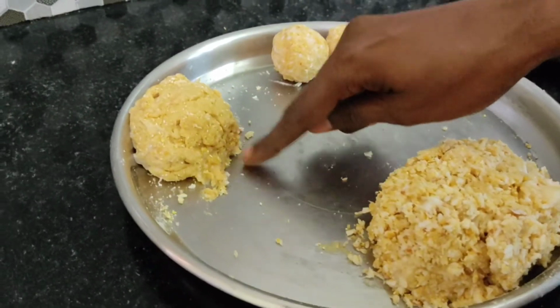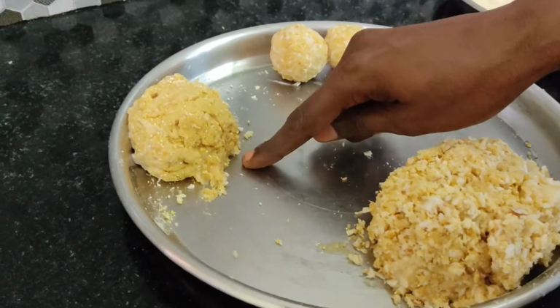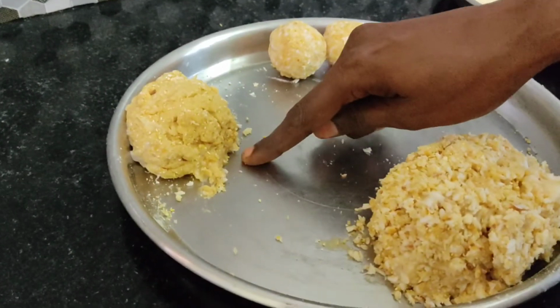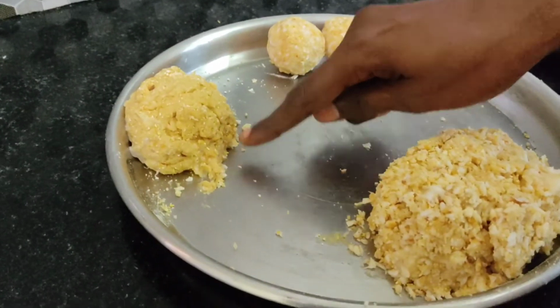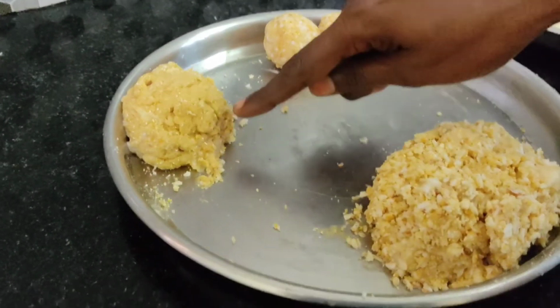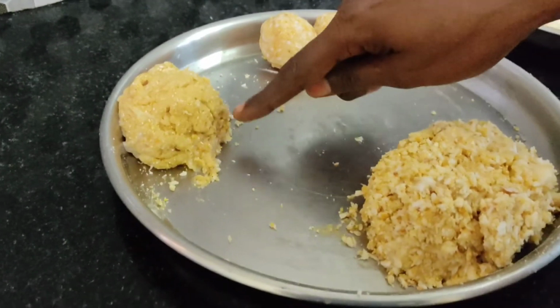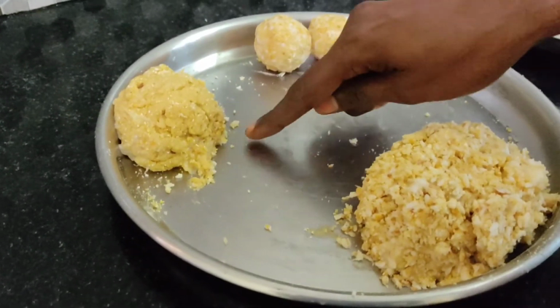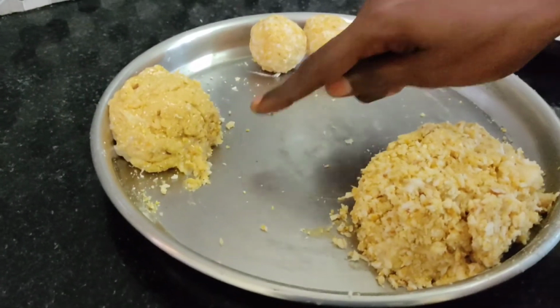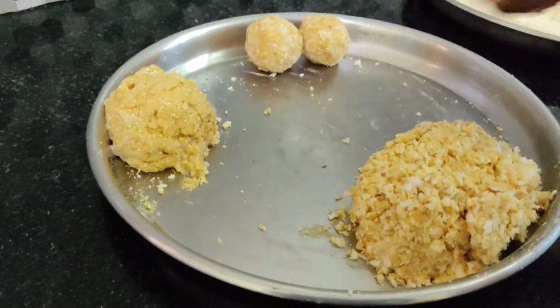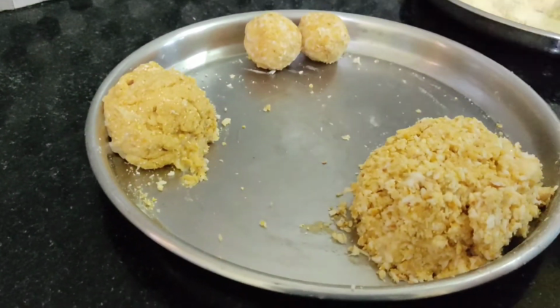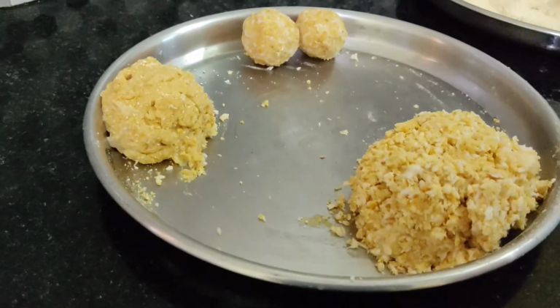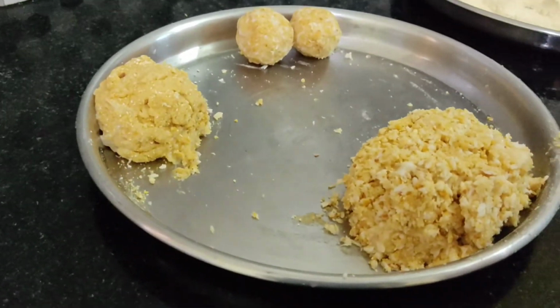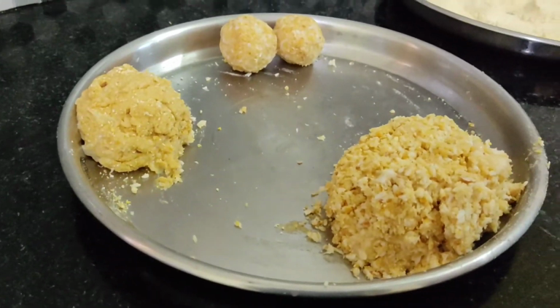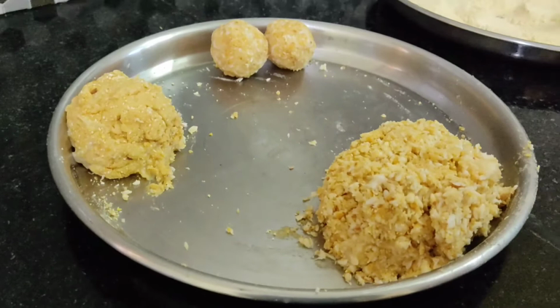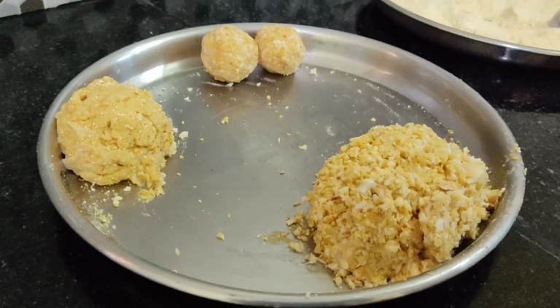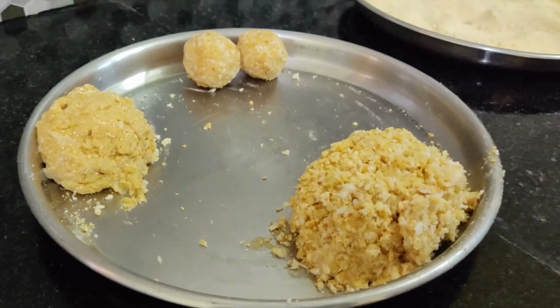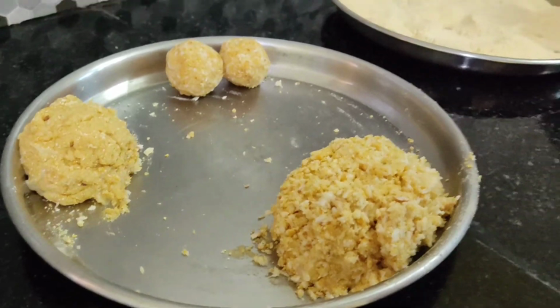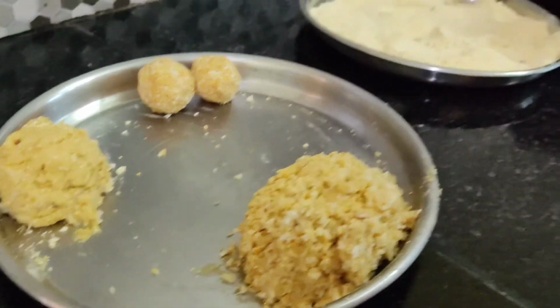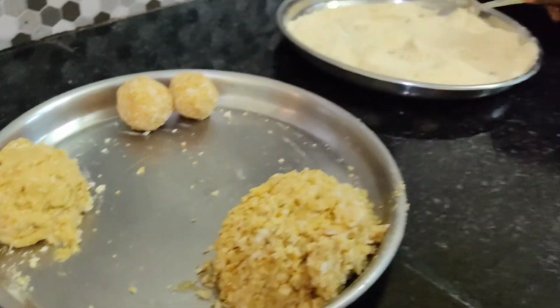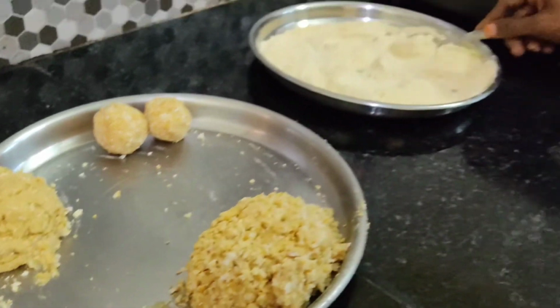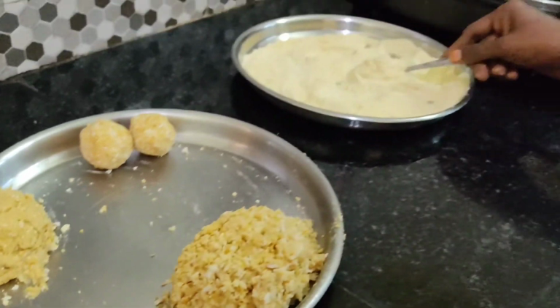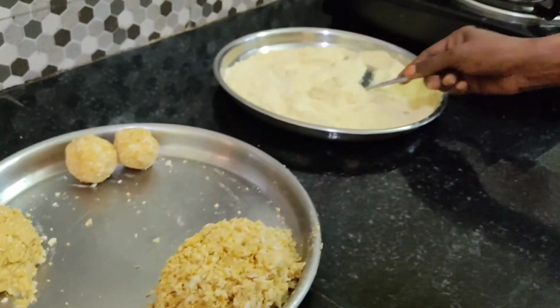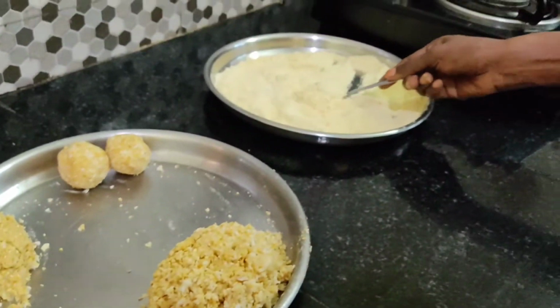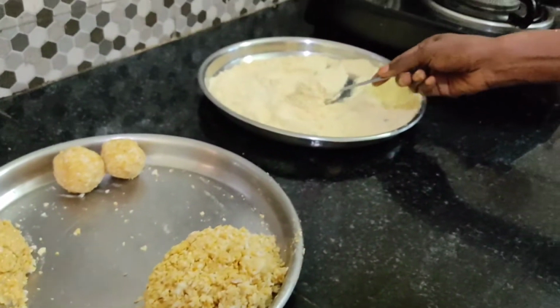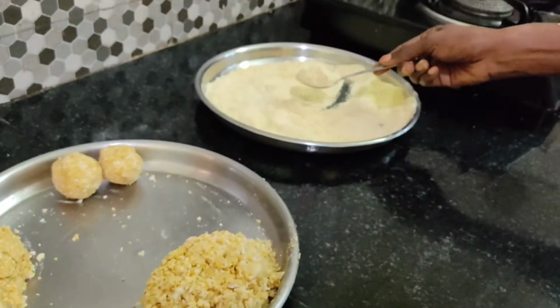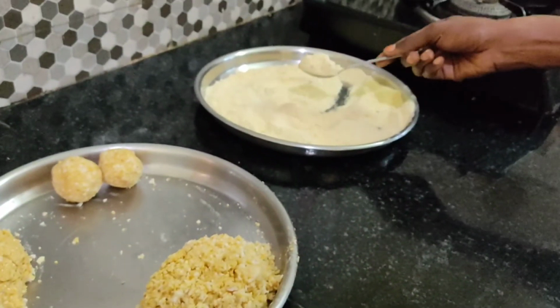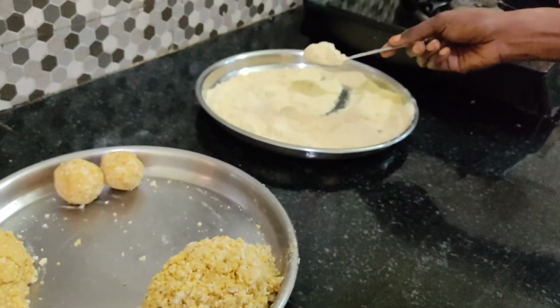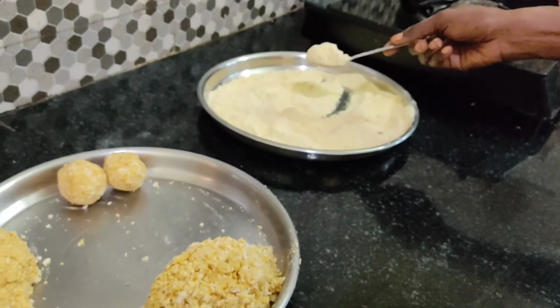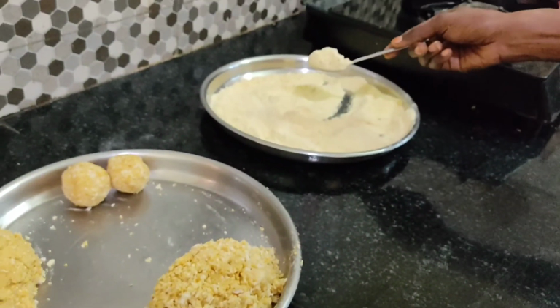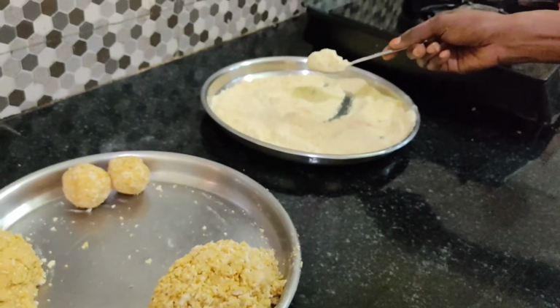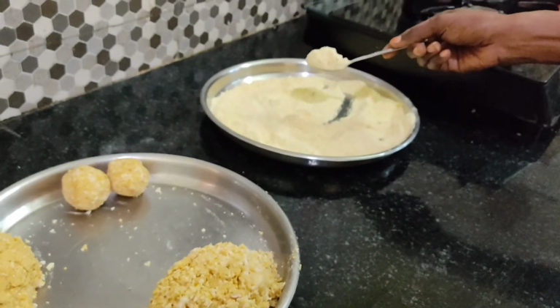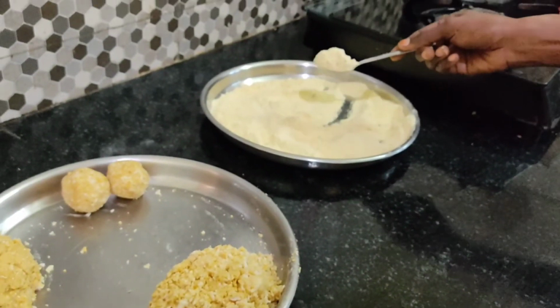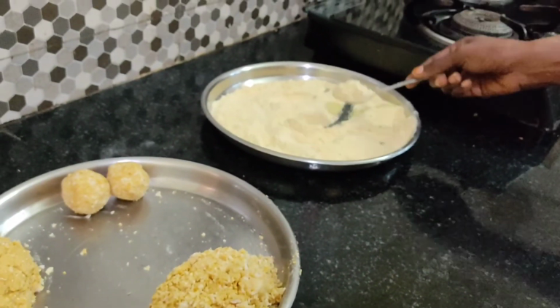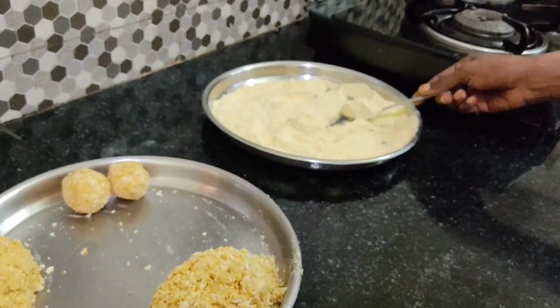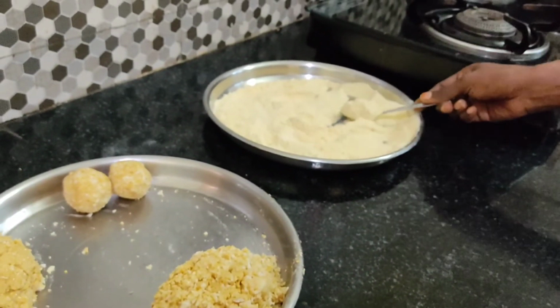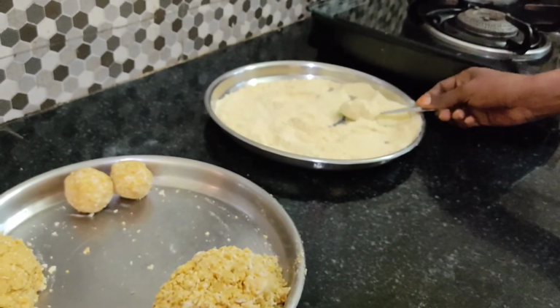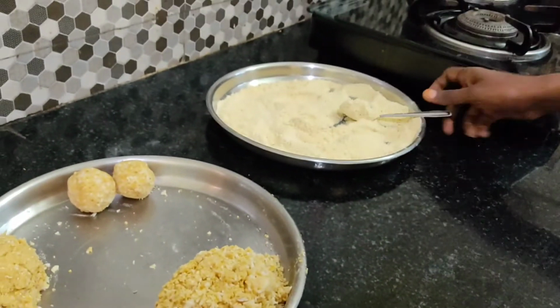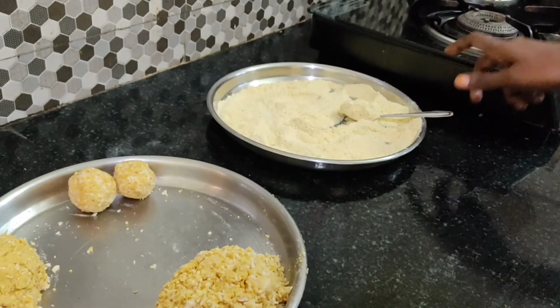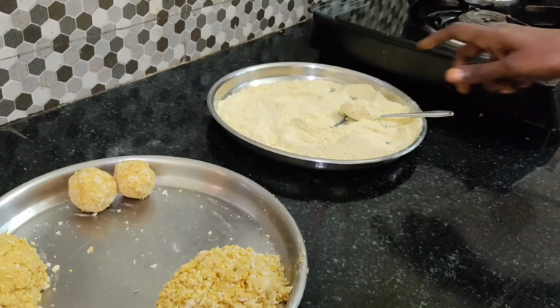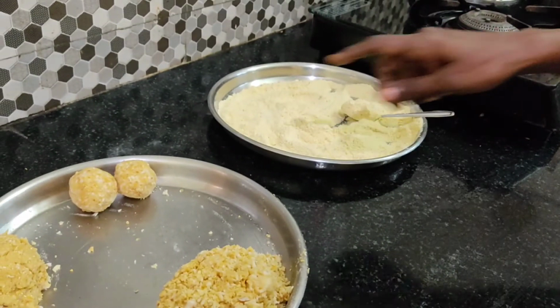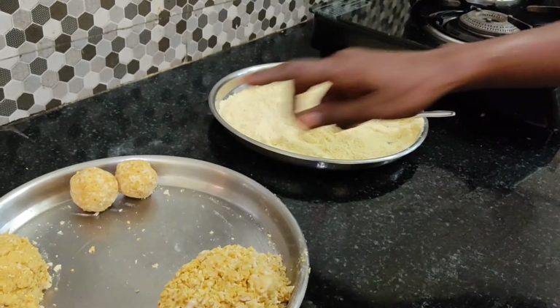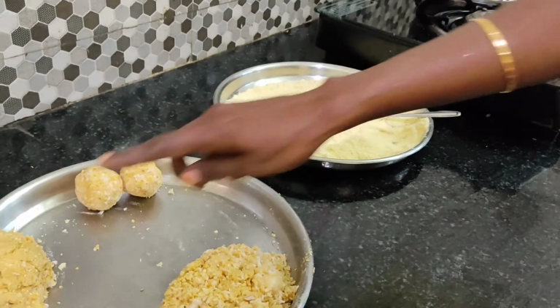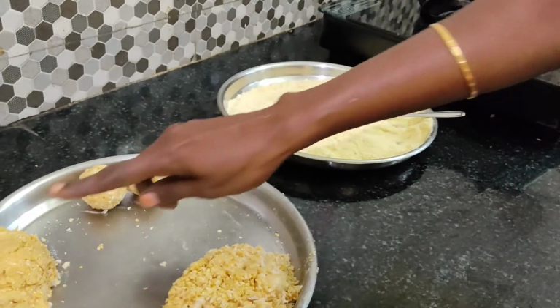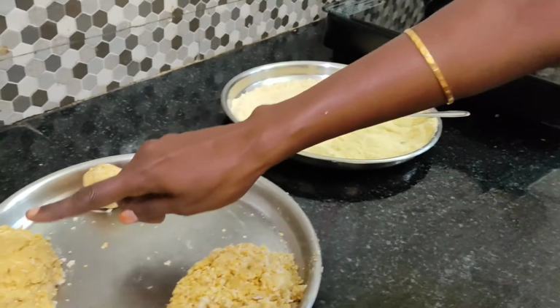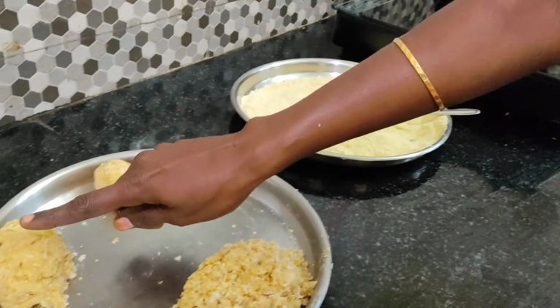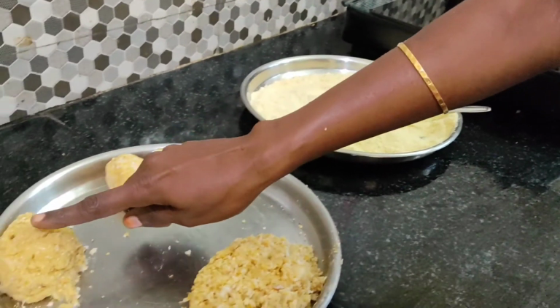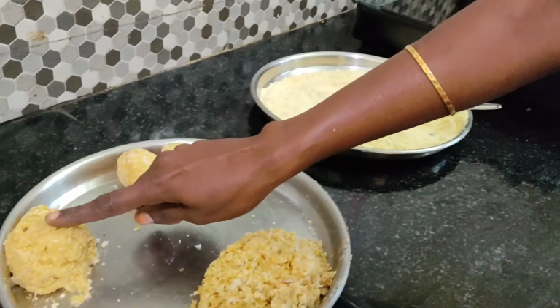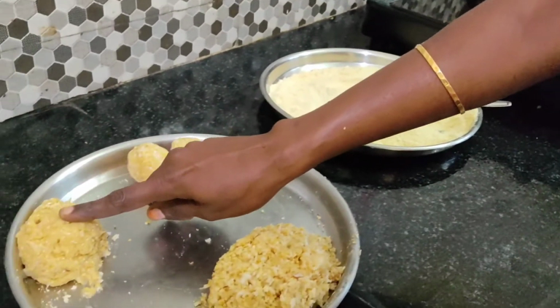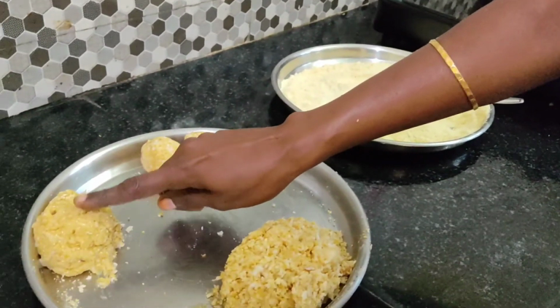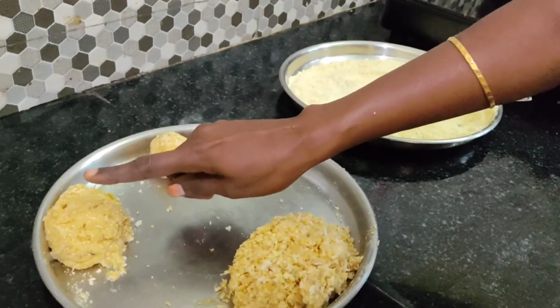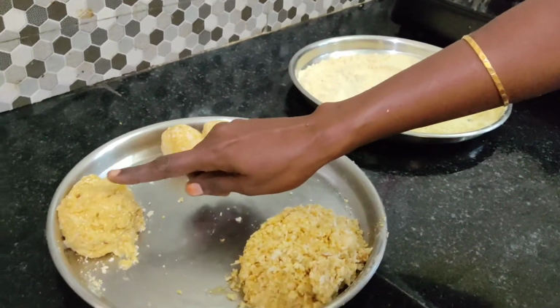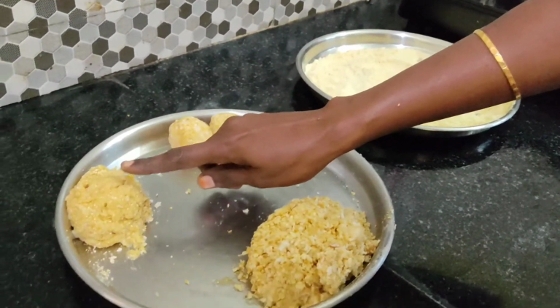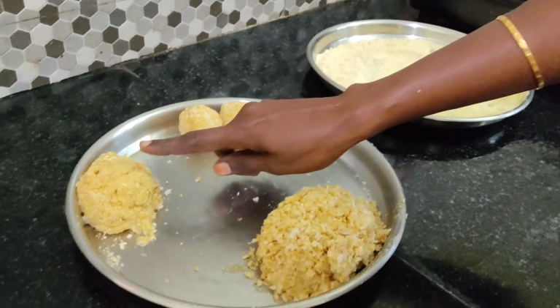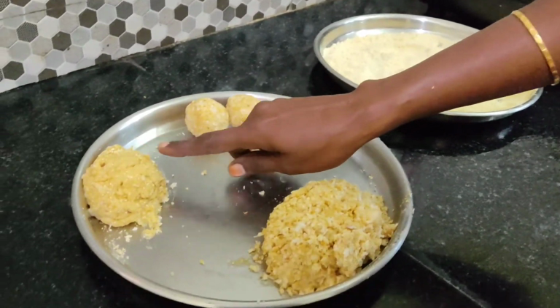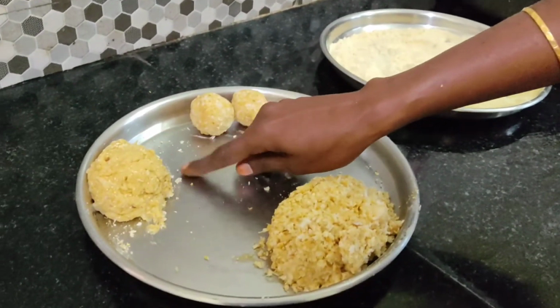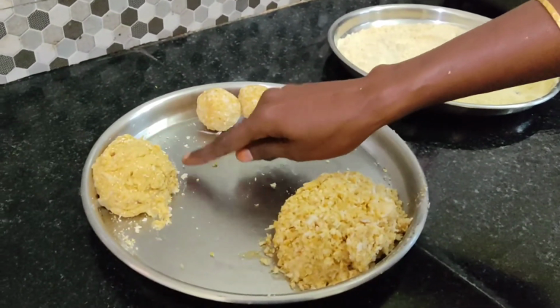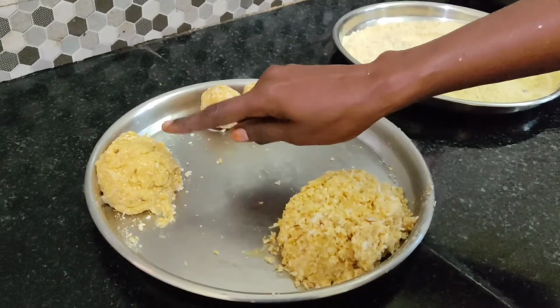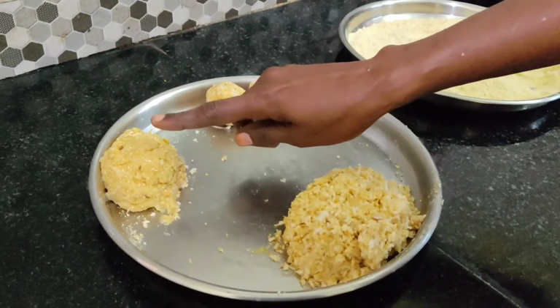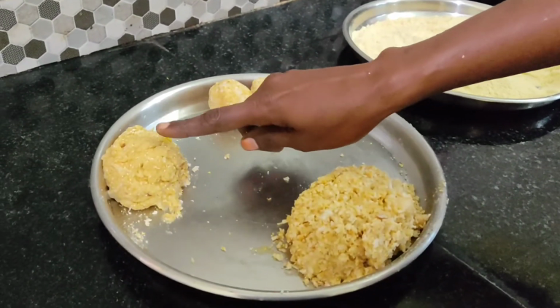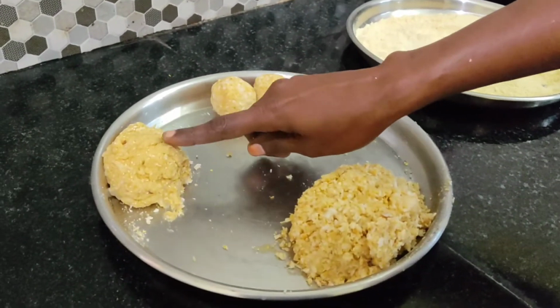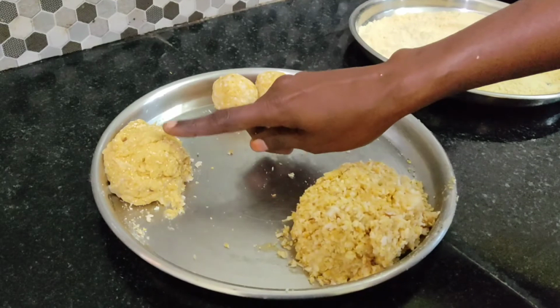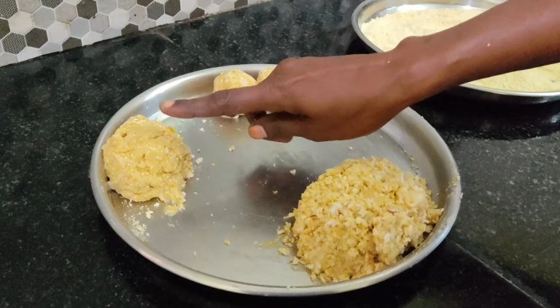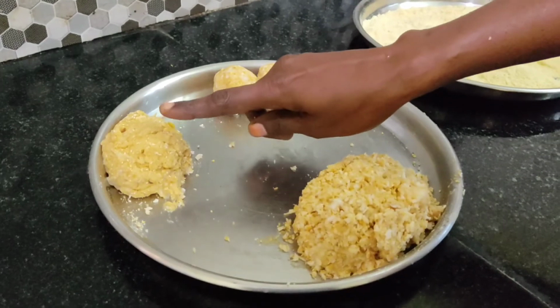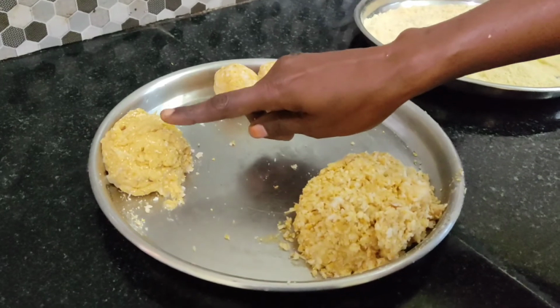We use 4 spoons. This spoon is about 4 spoons. We use a spoon of medium size.